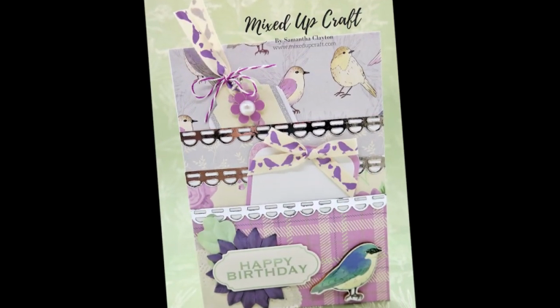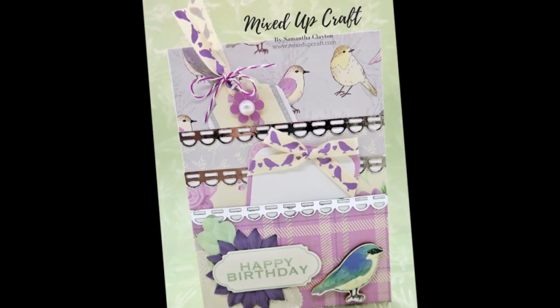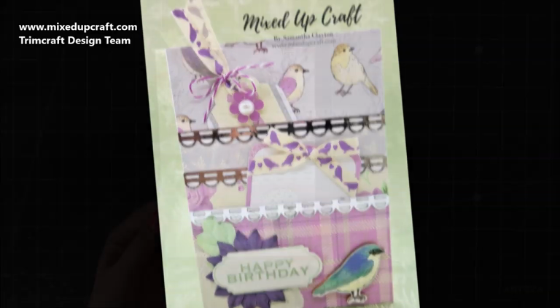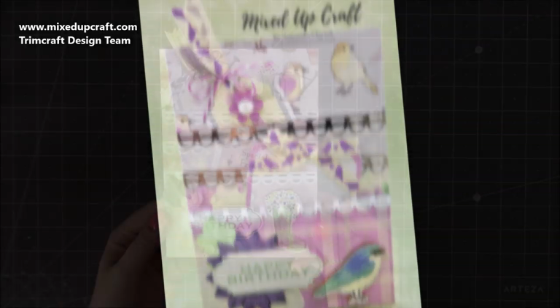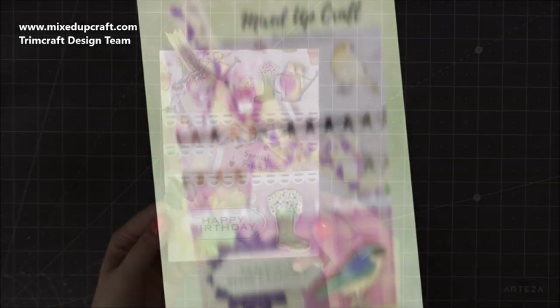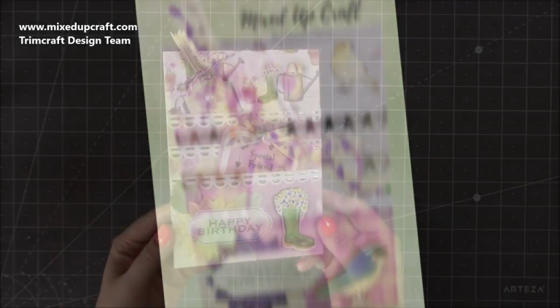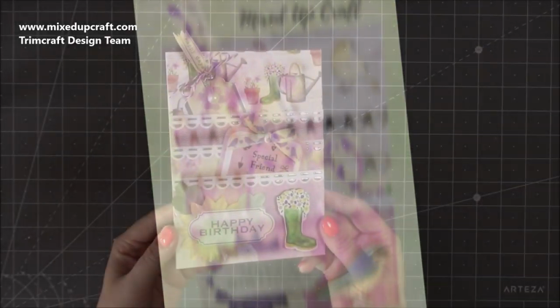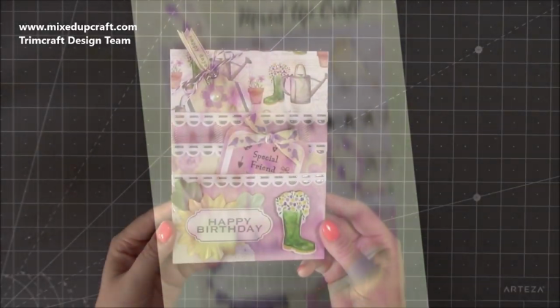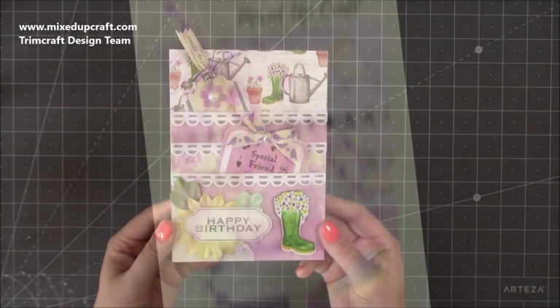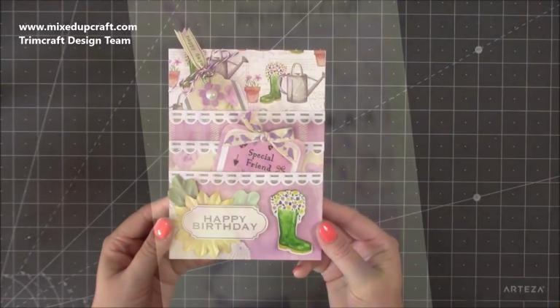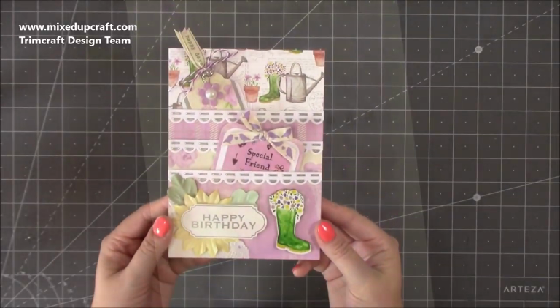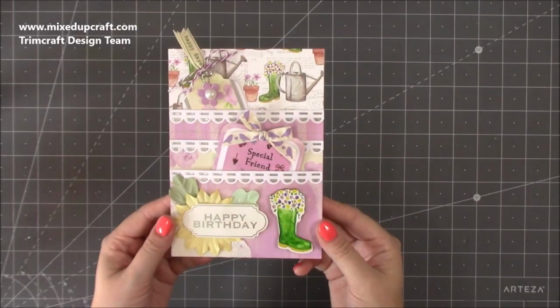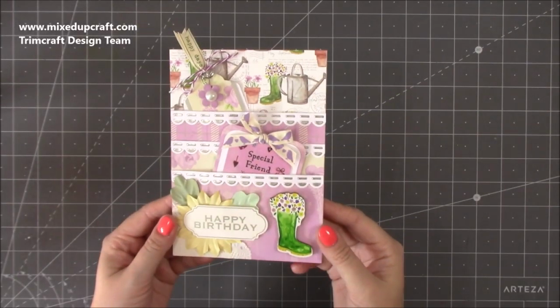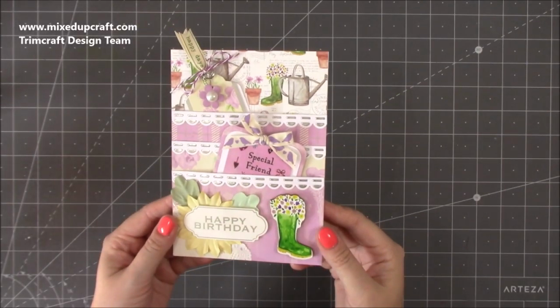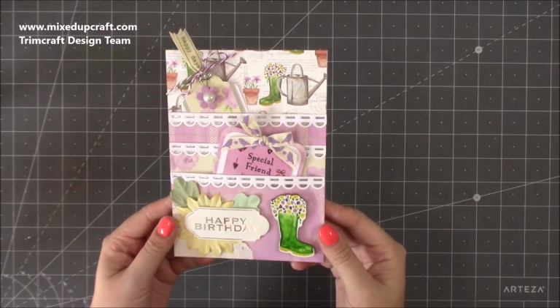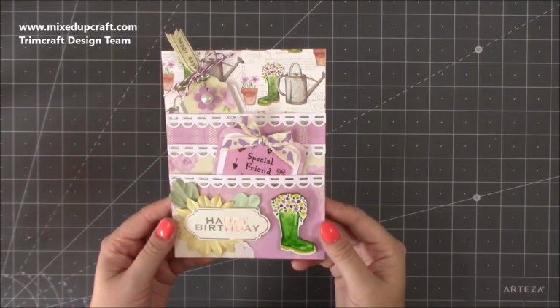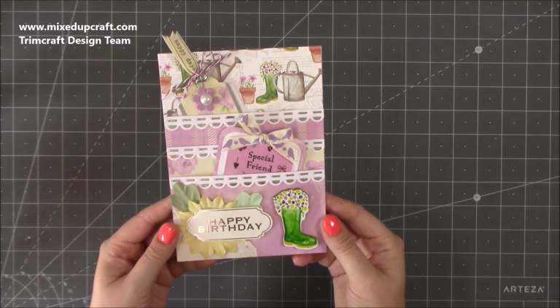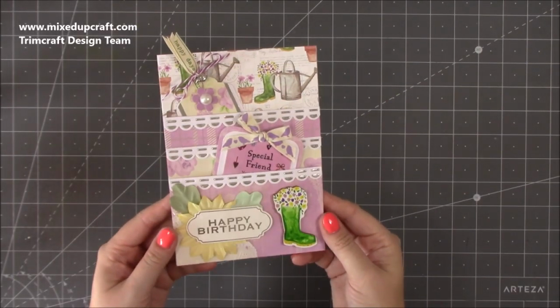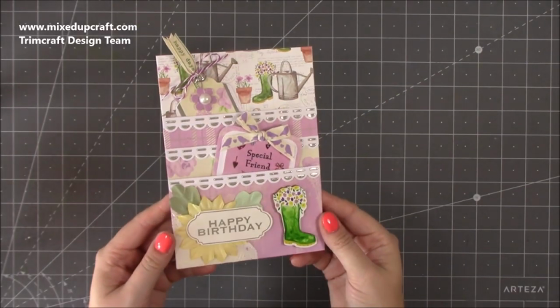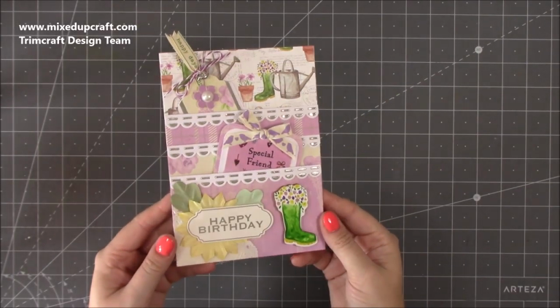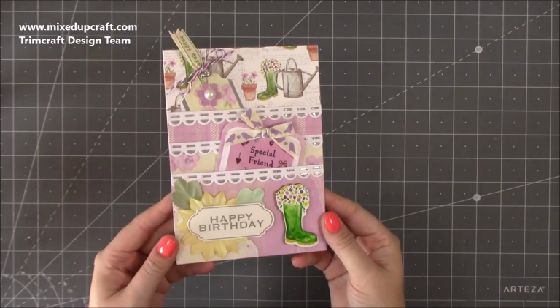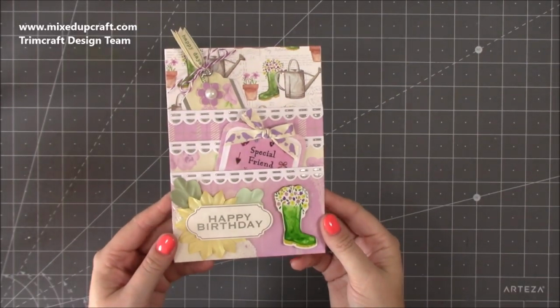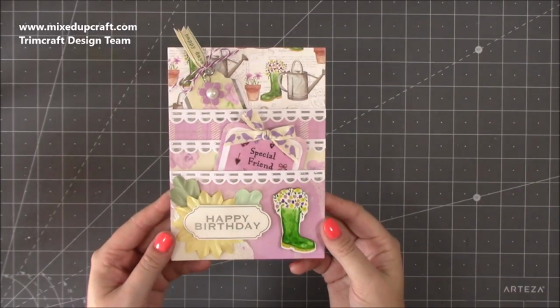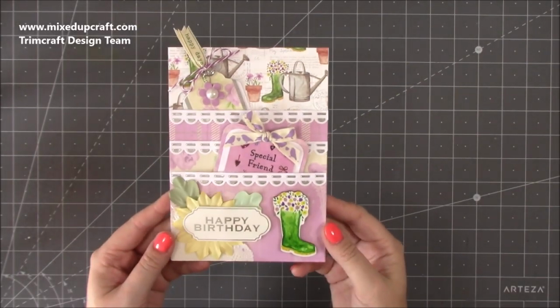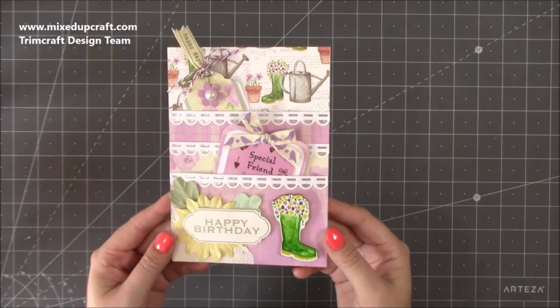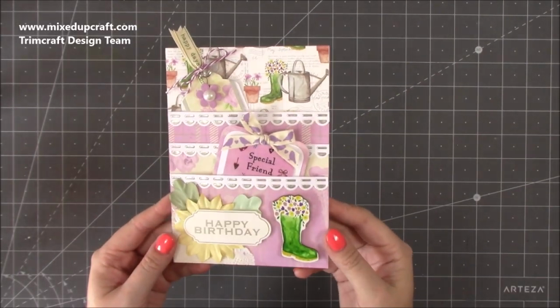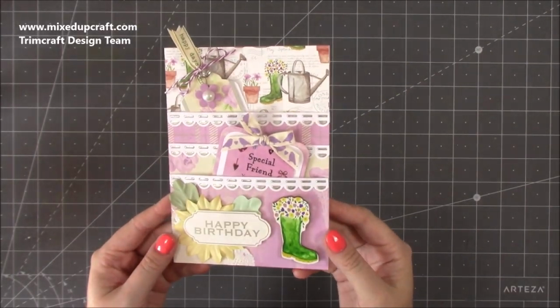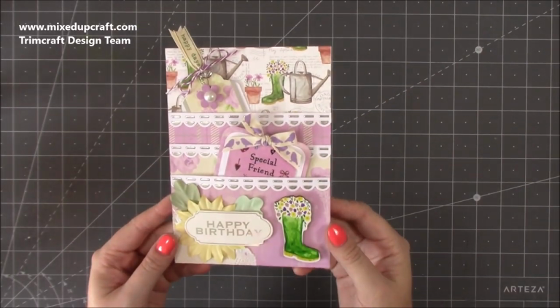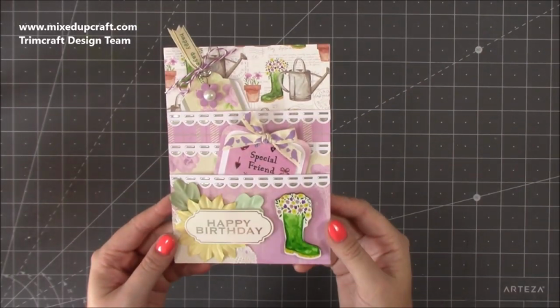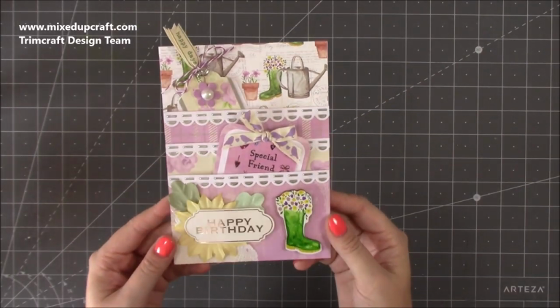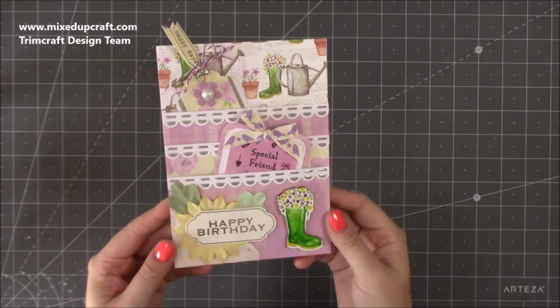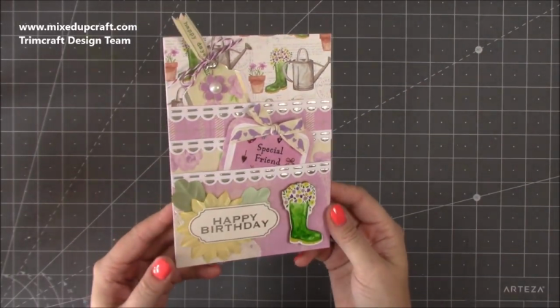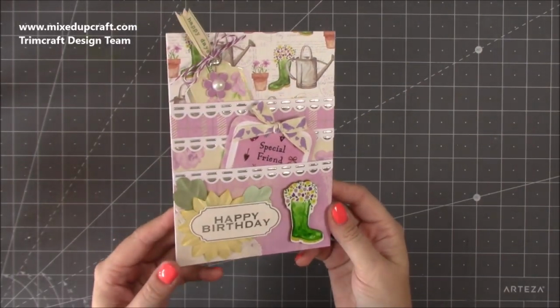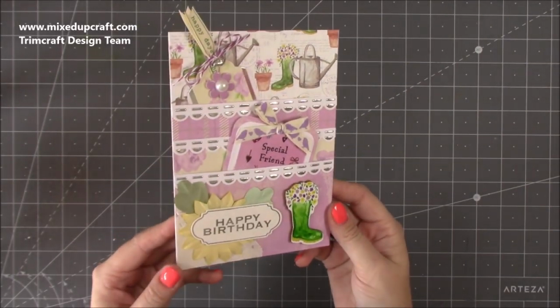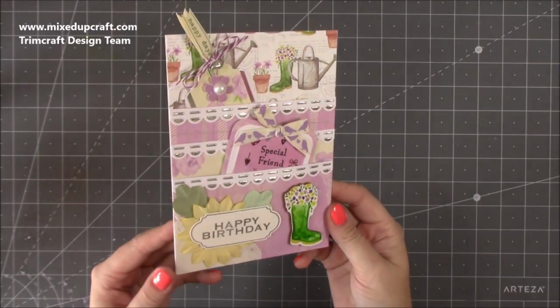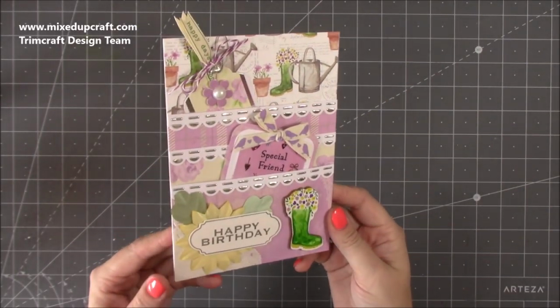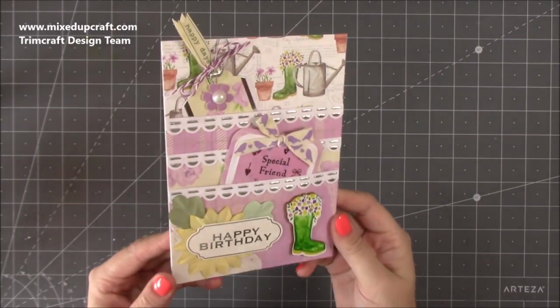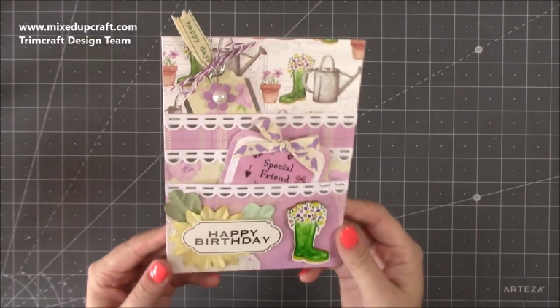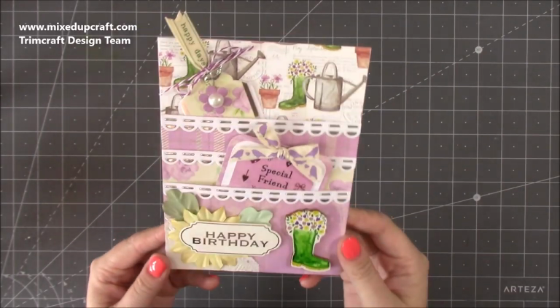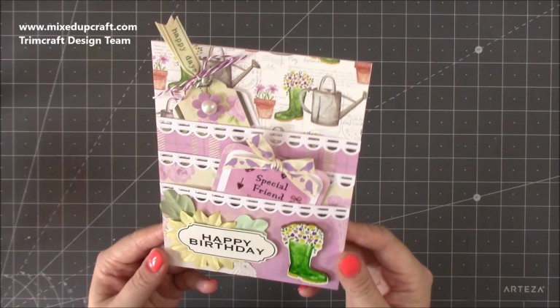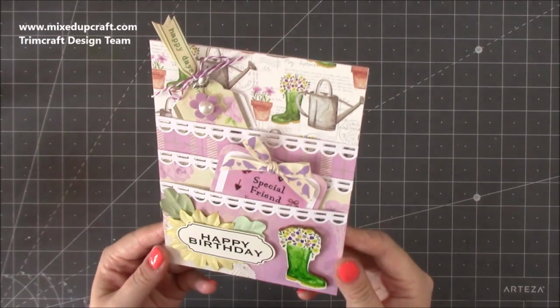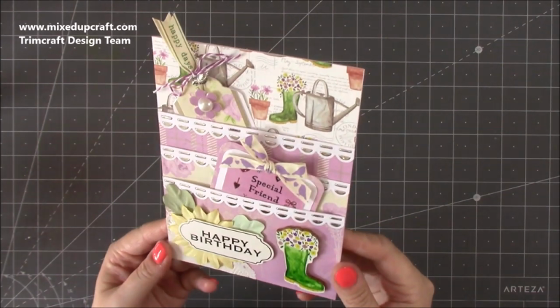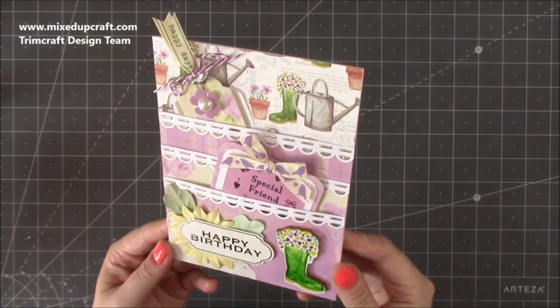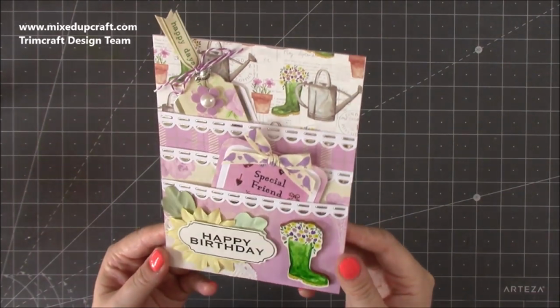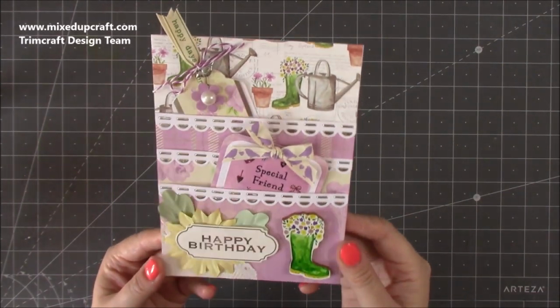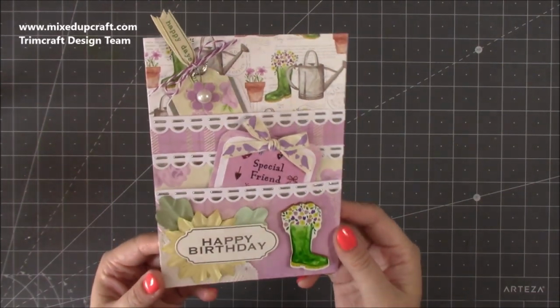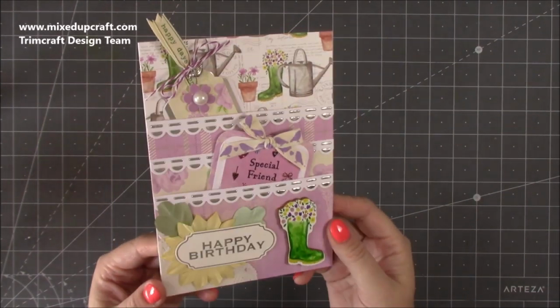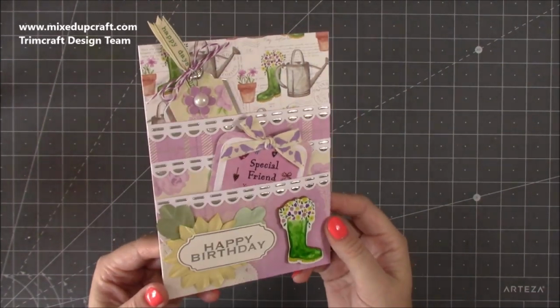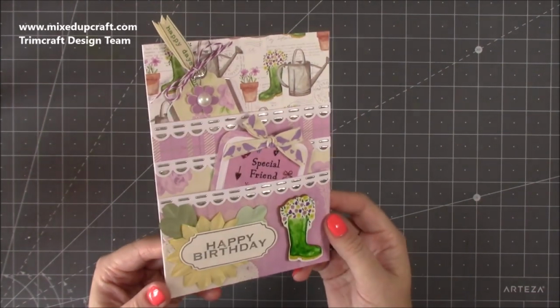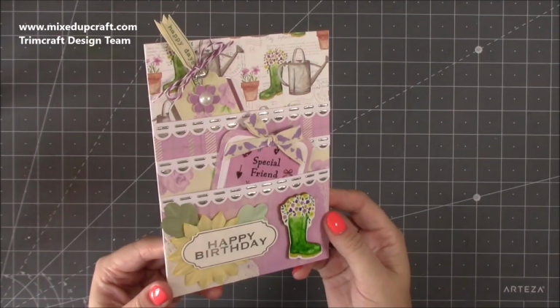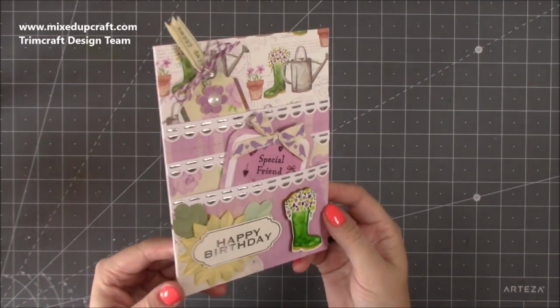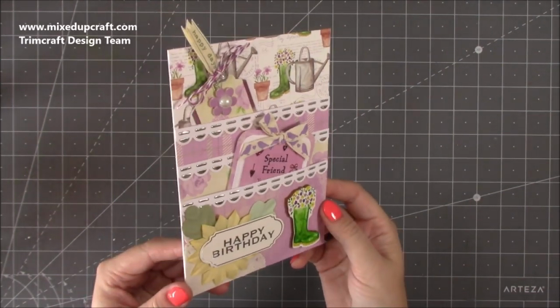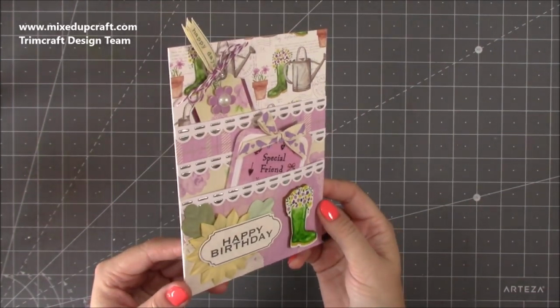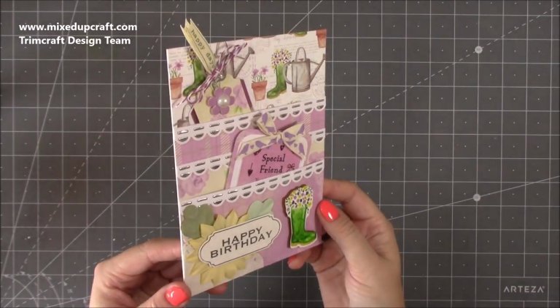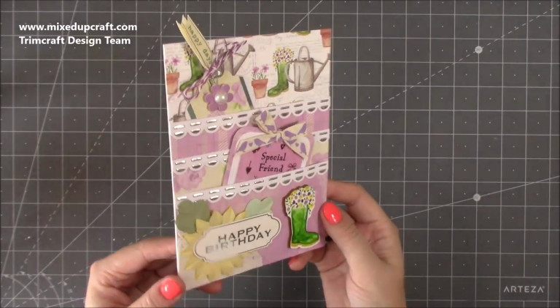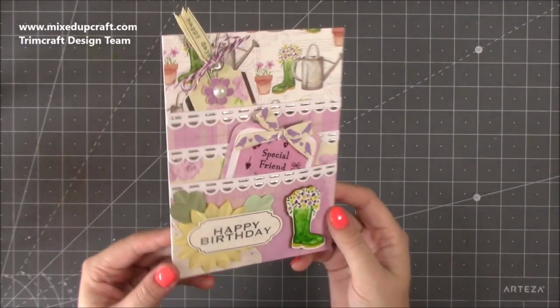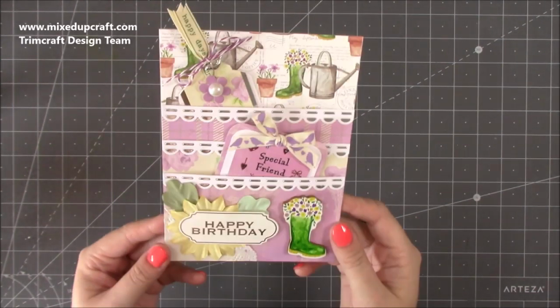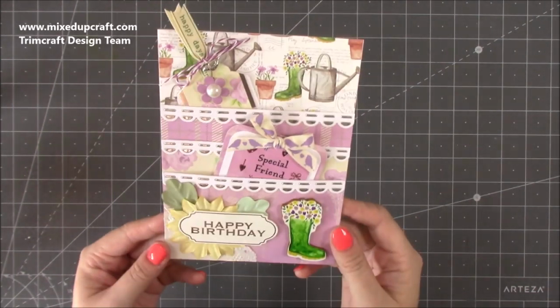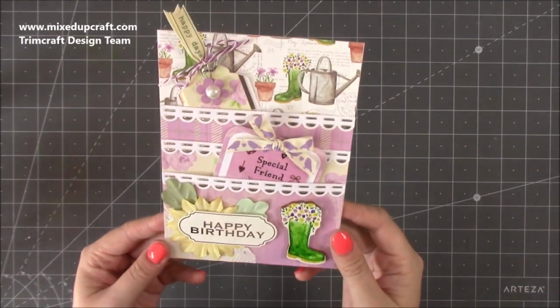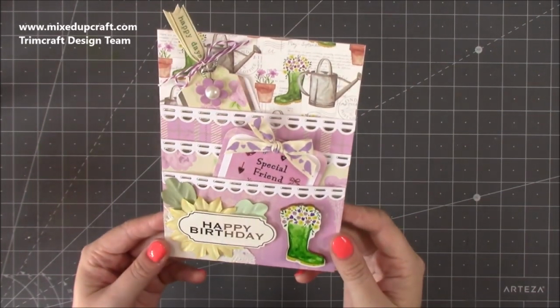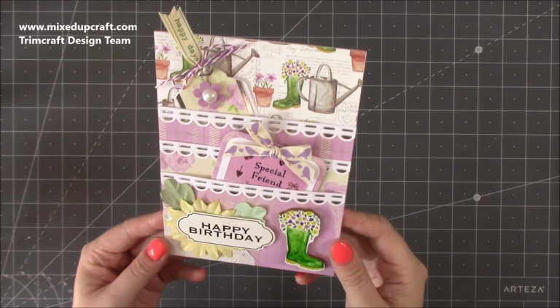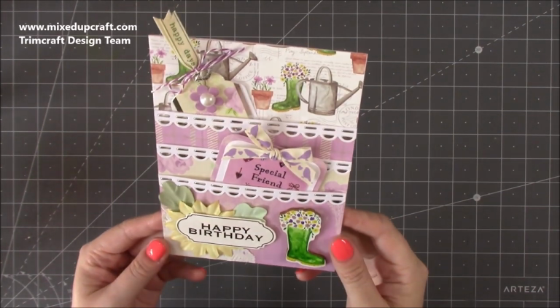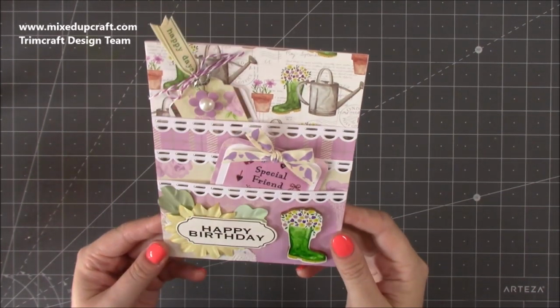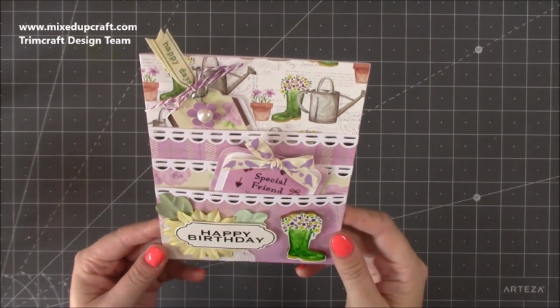Hi everybody, it's Sam at Mixed Up Qual. Thank you for watching my tutorial today. I'm going to be showing you how to make this very easy triple pocket card.